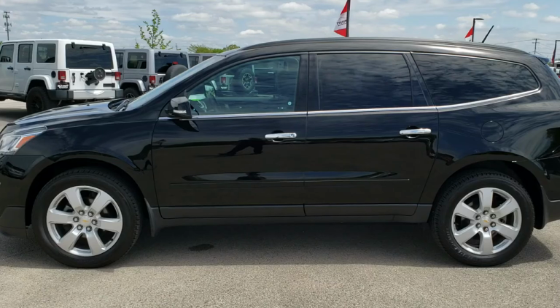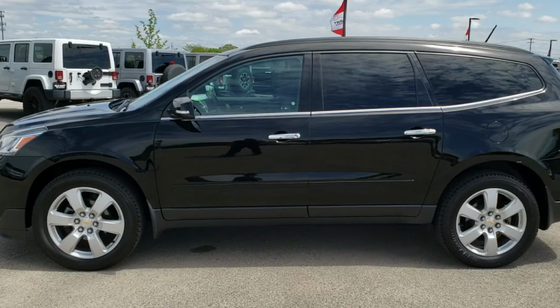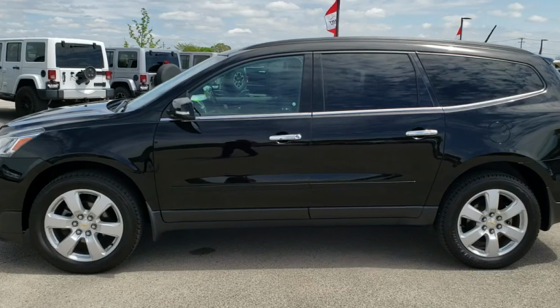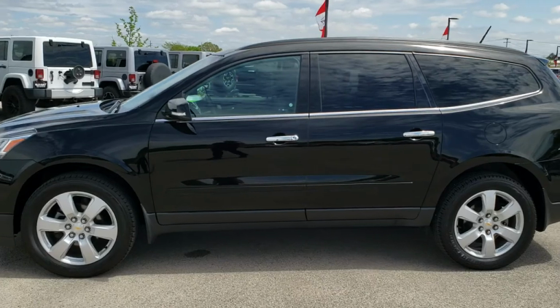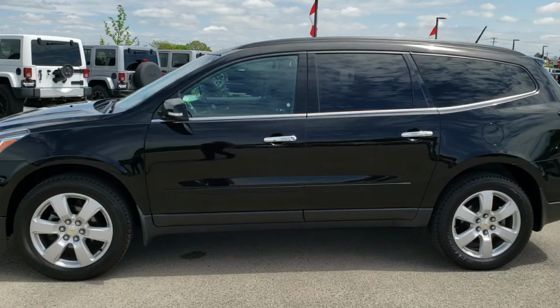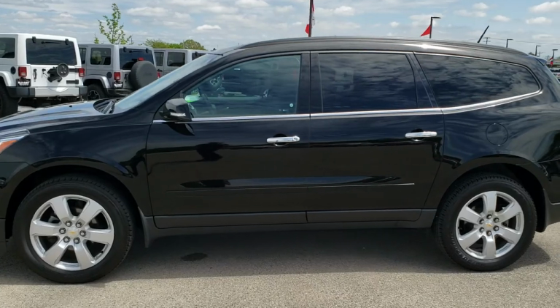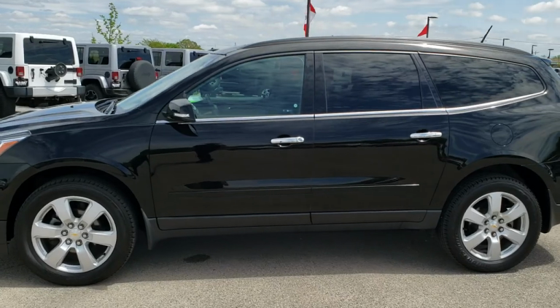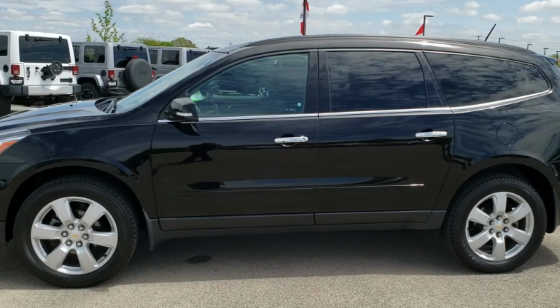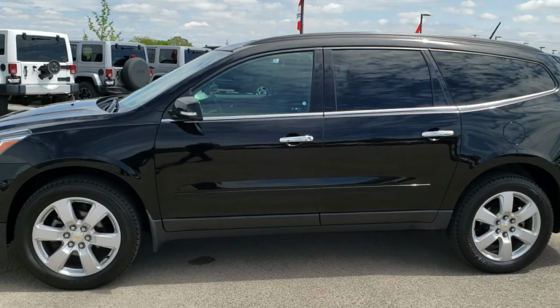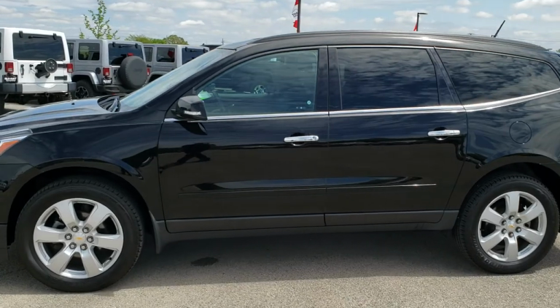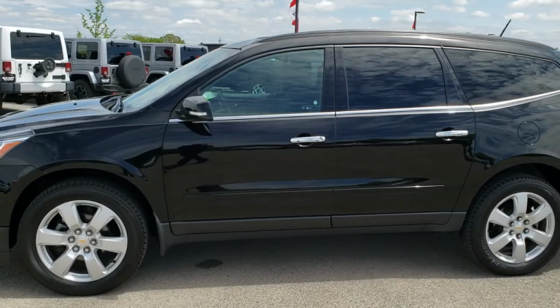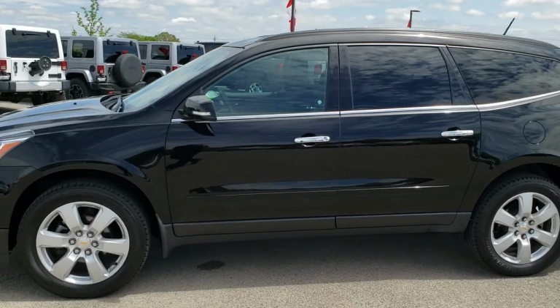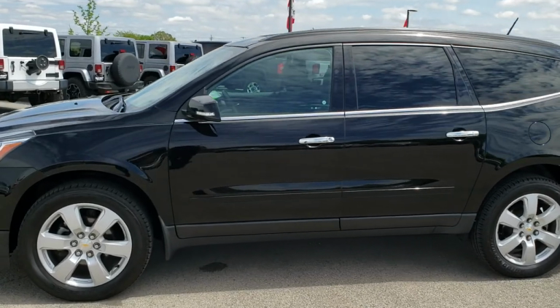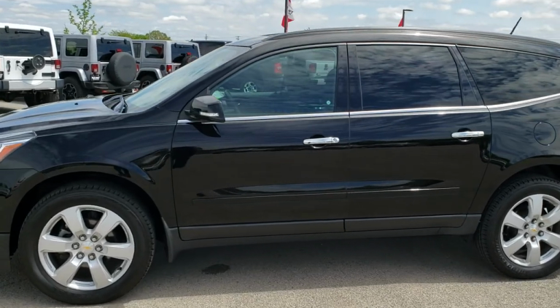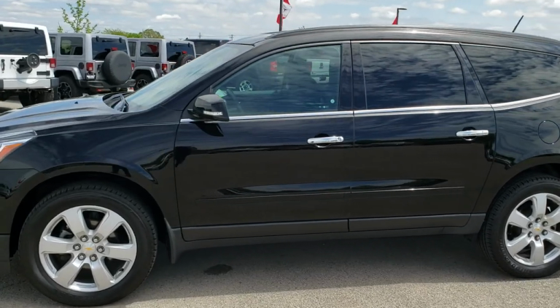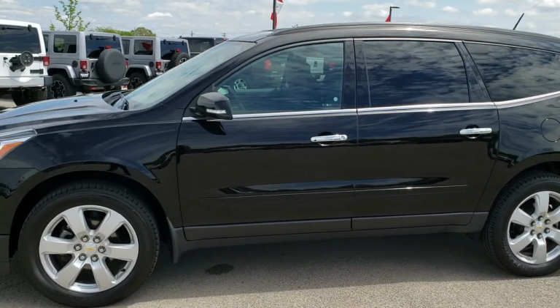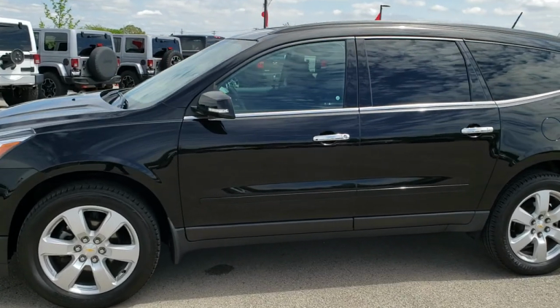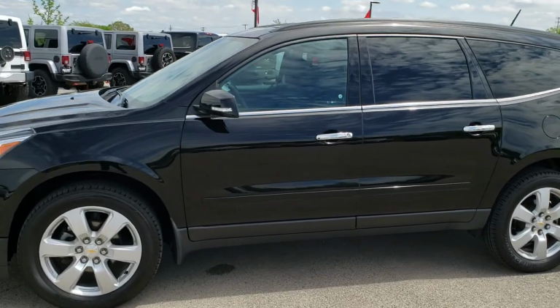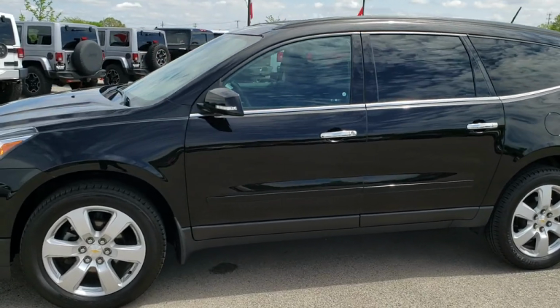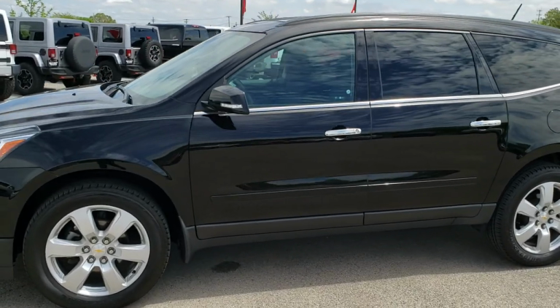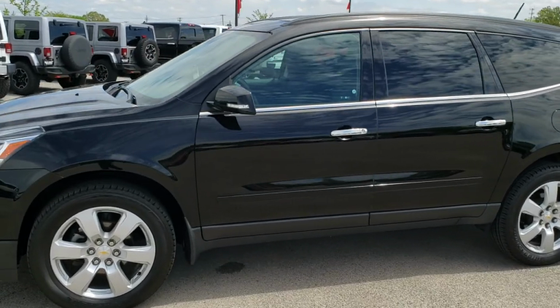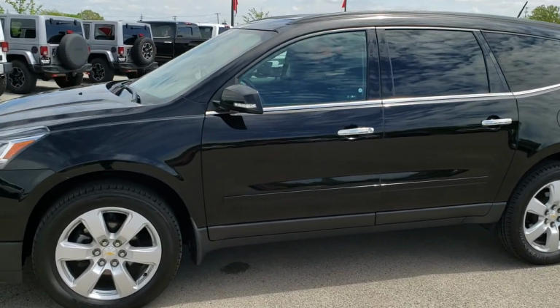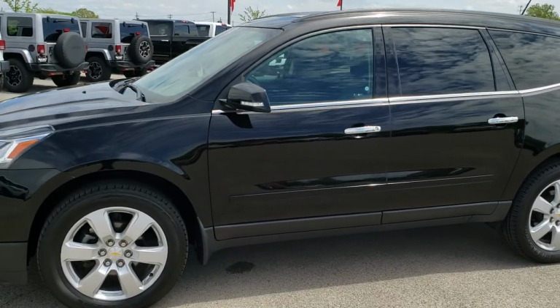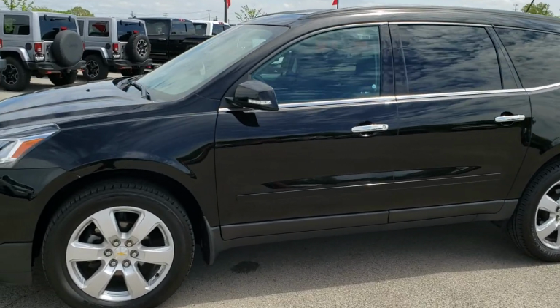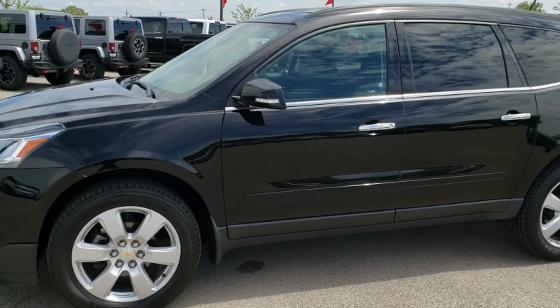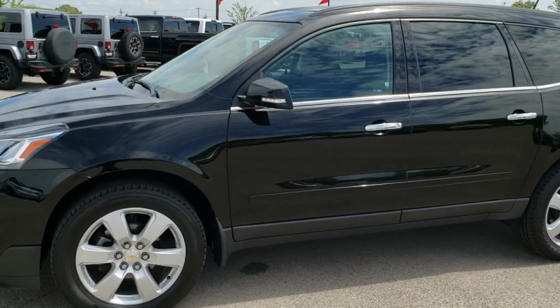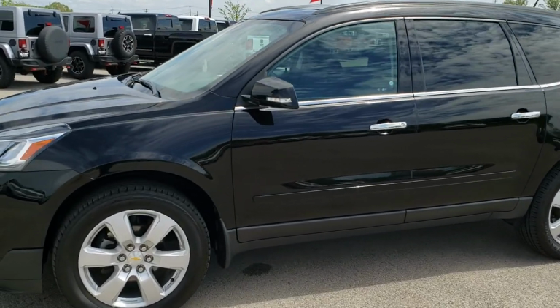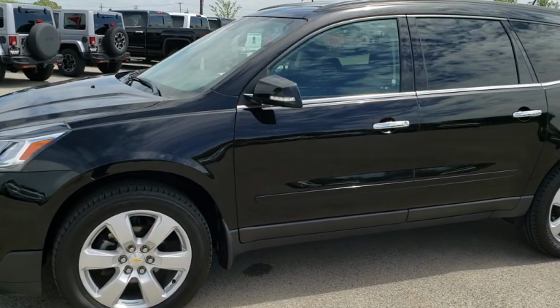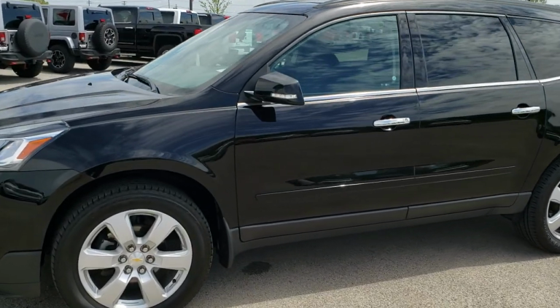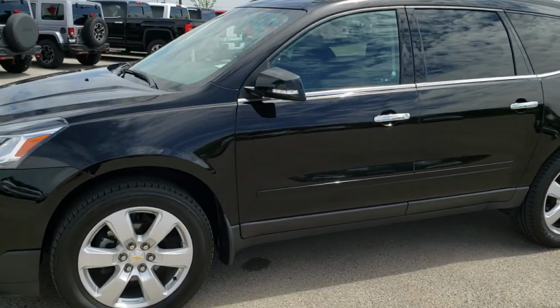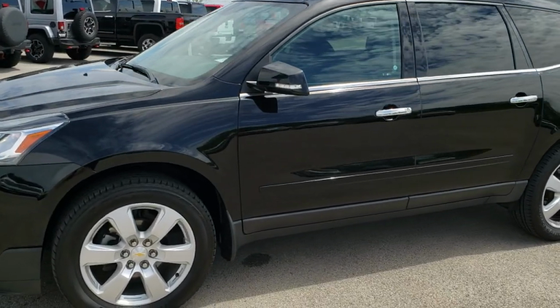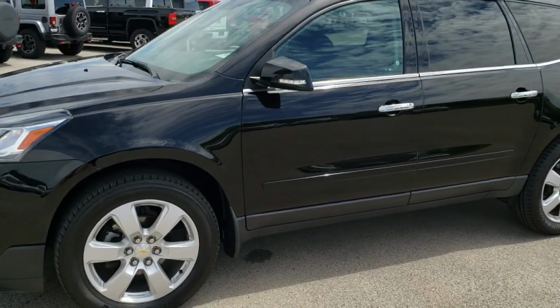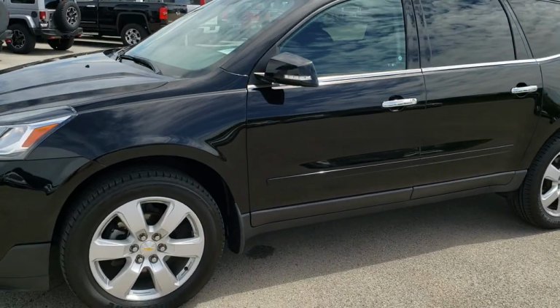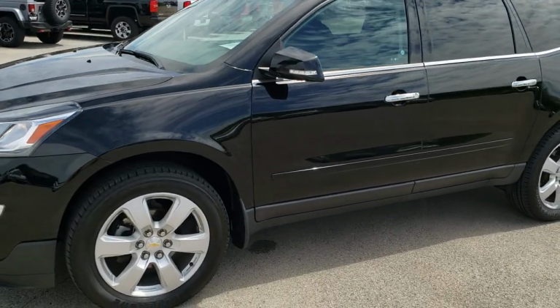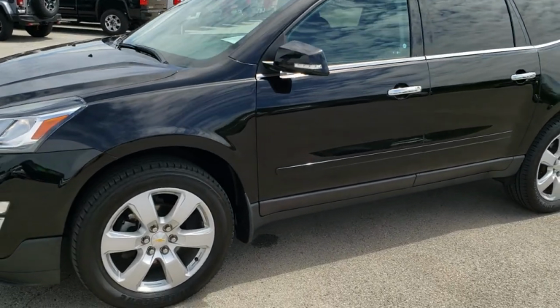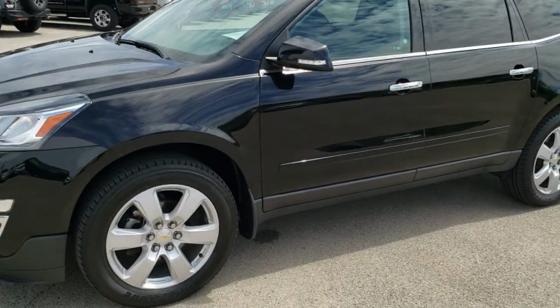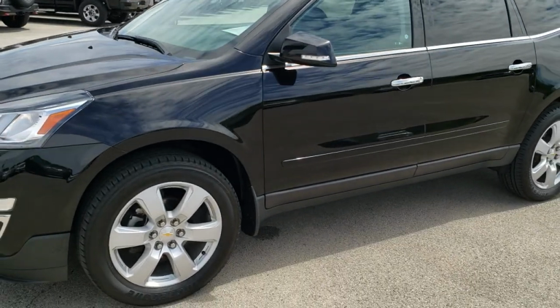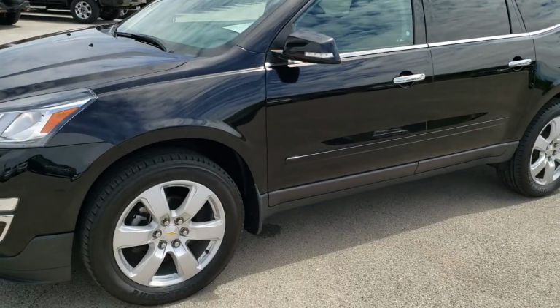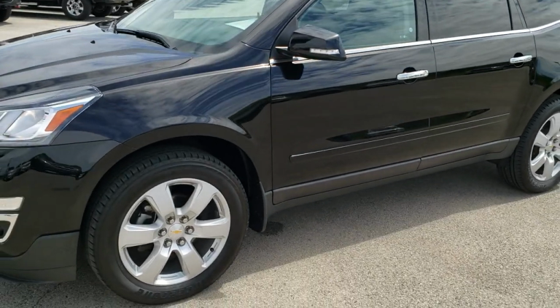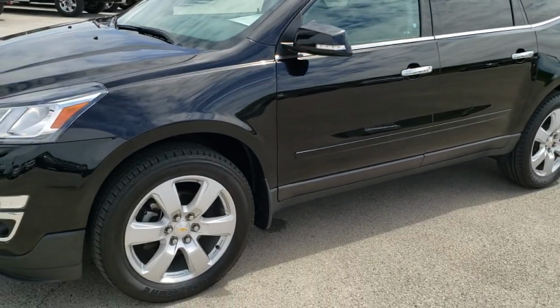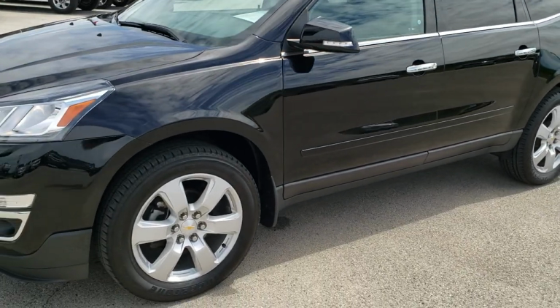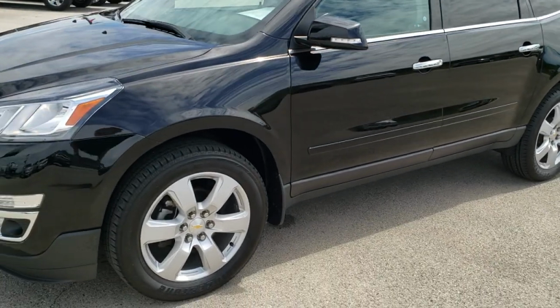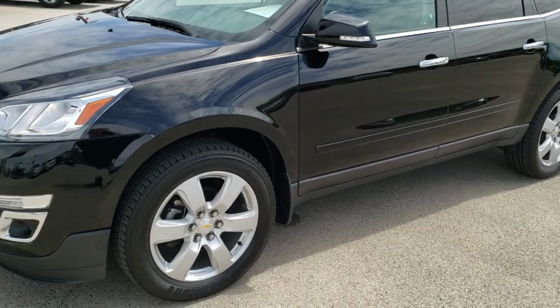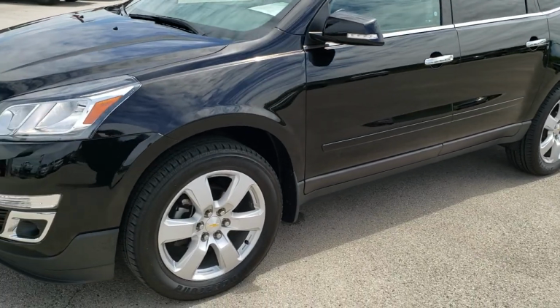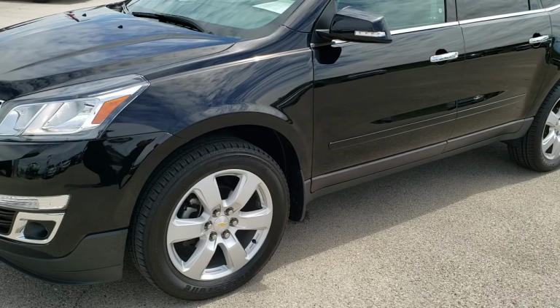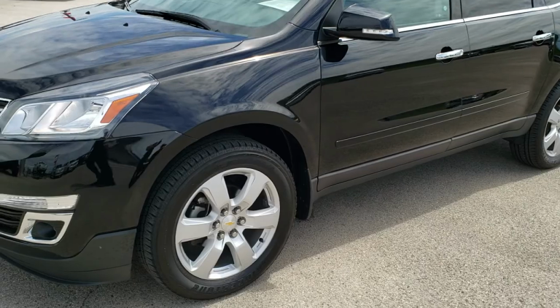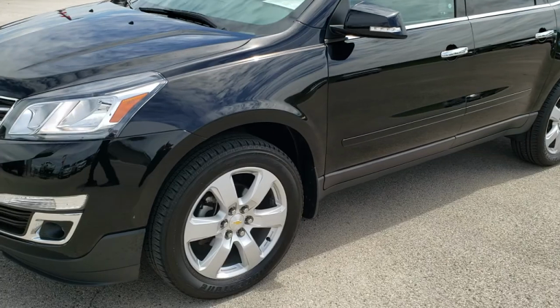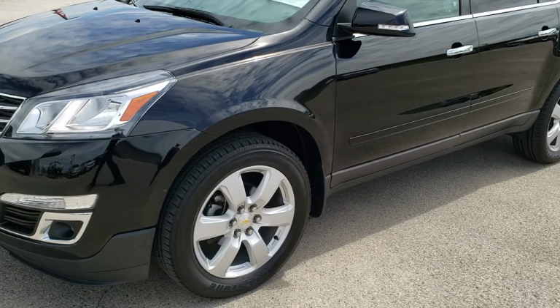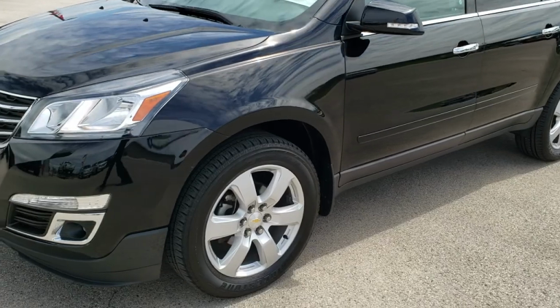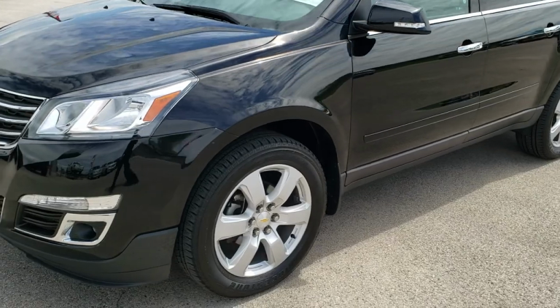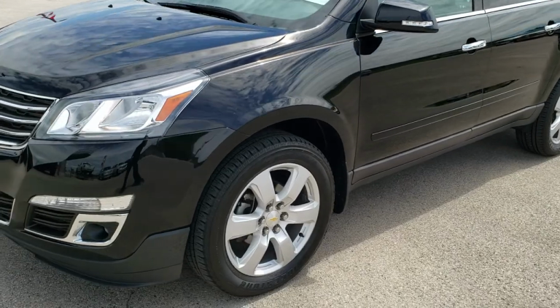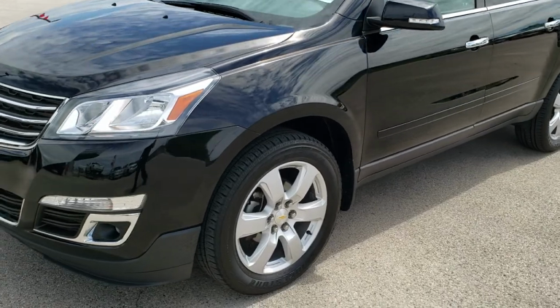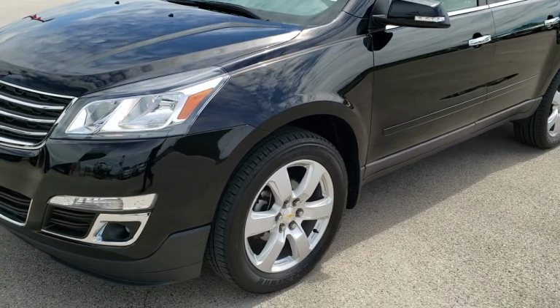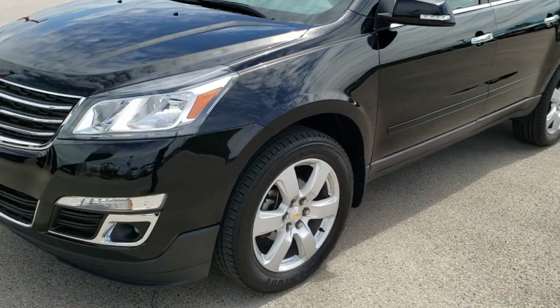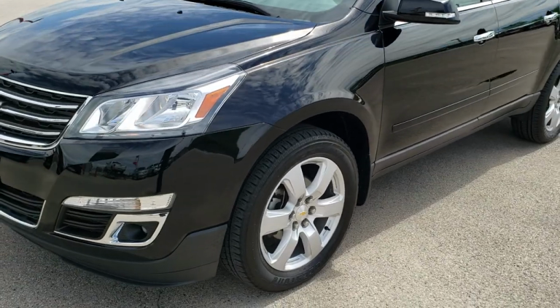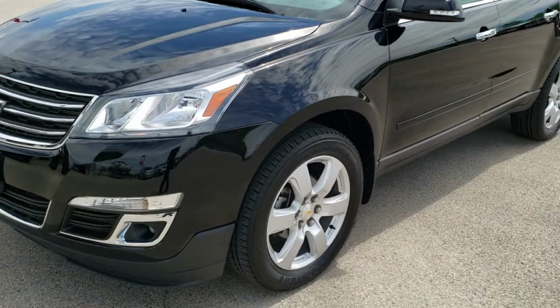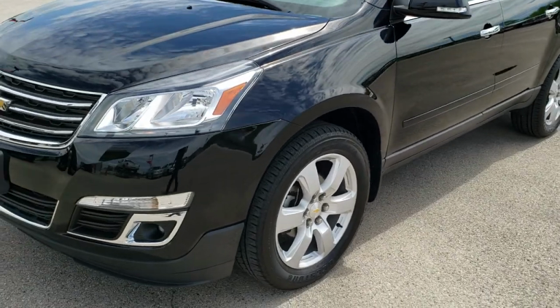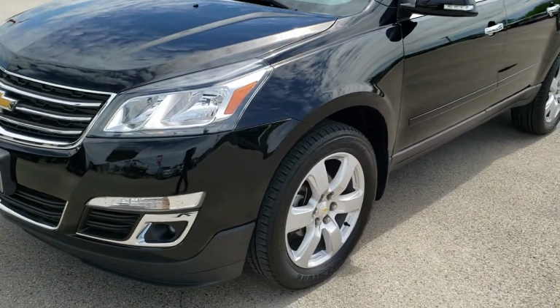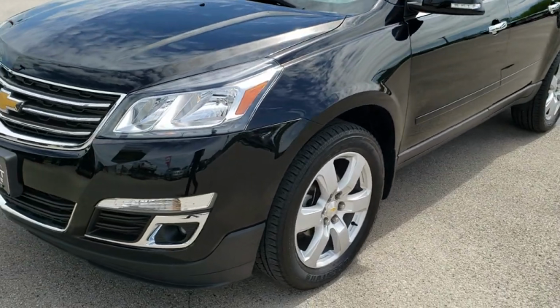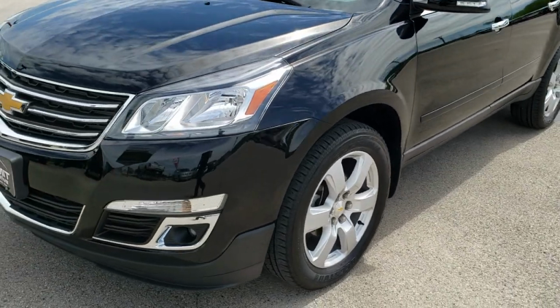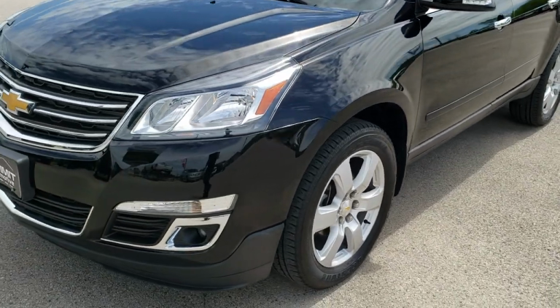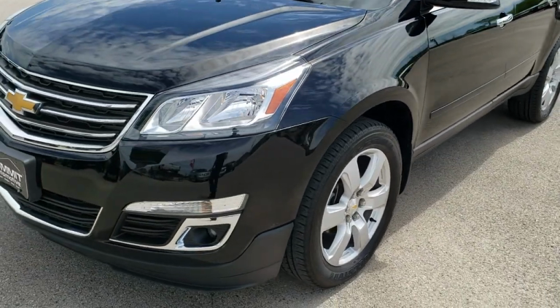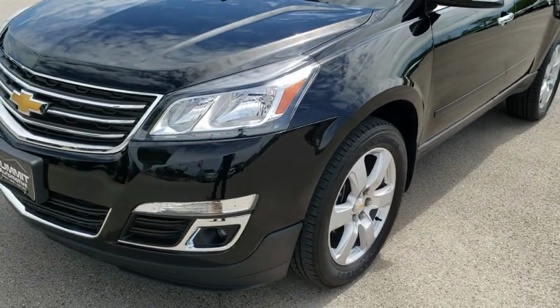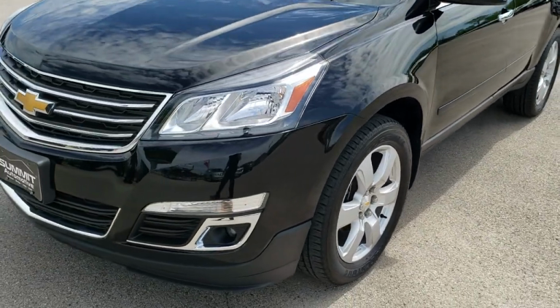This is stock number 10163. We are here at Summit Automotive in Fond du Lac, Wisconsin — your new and used SUV headquarters.